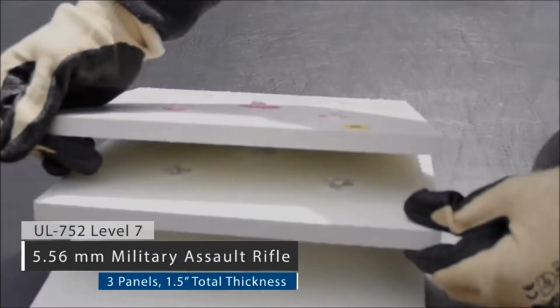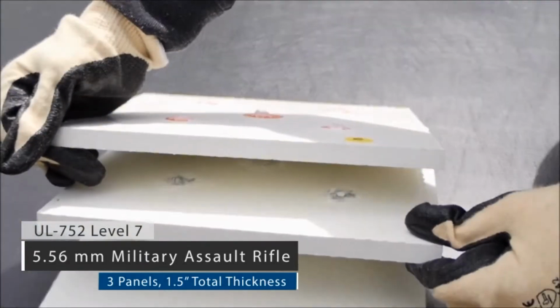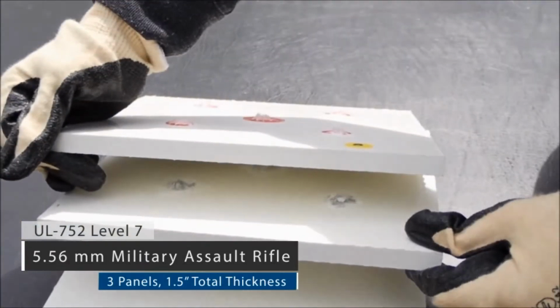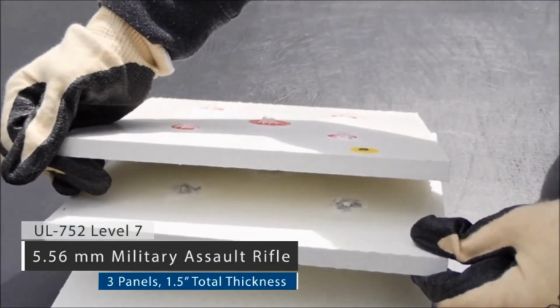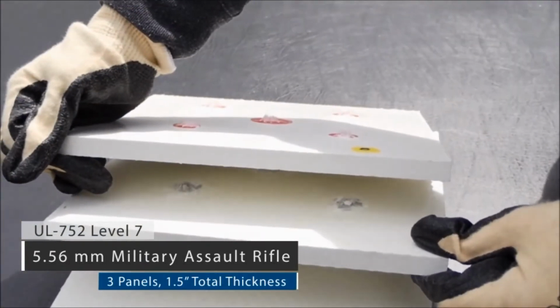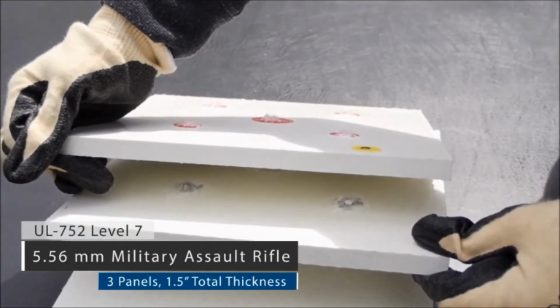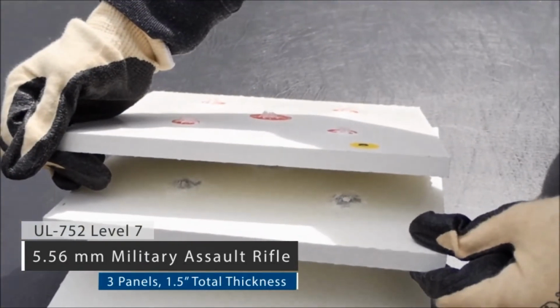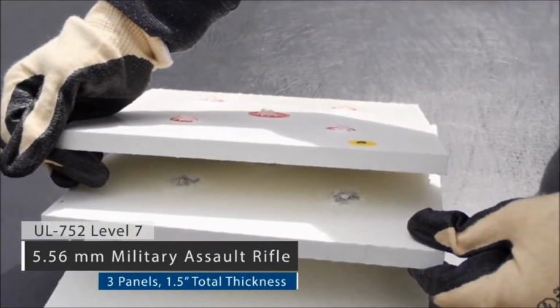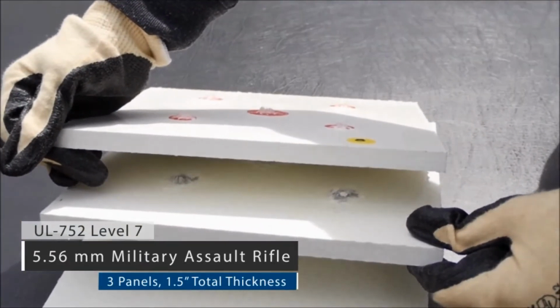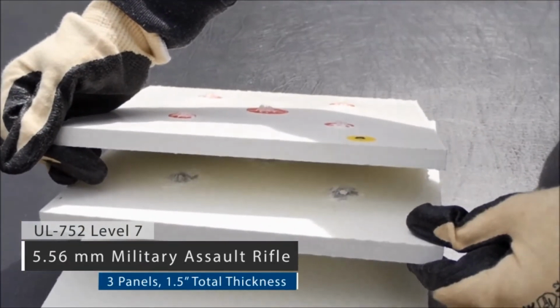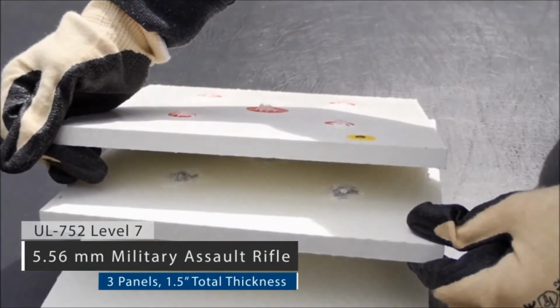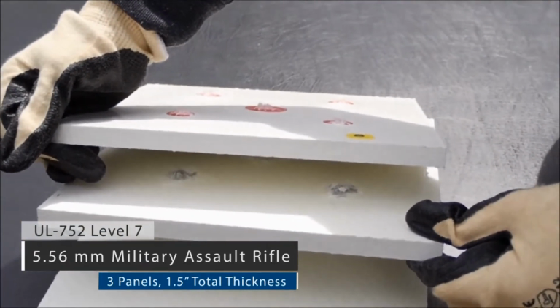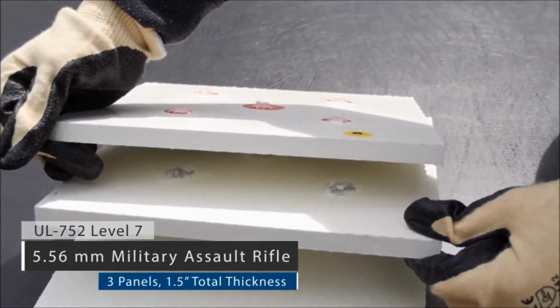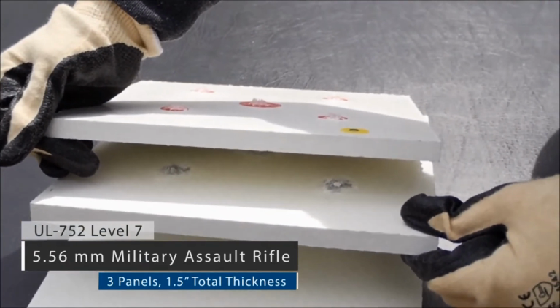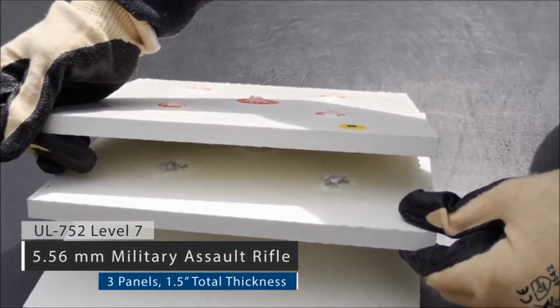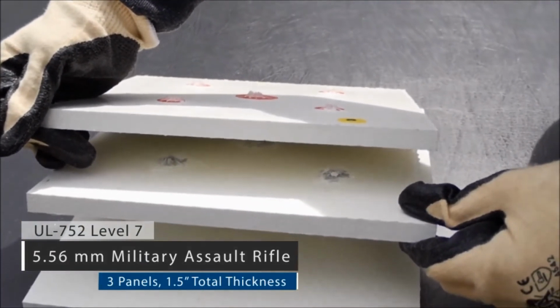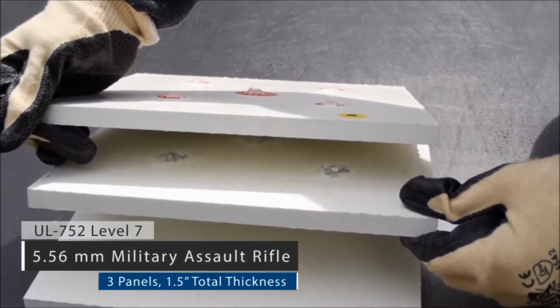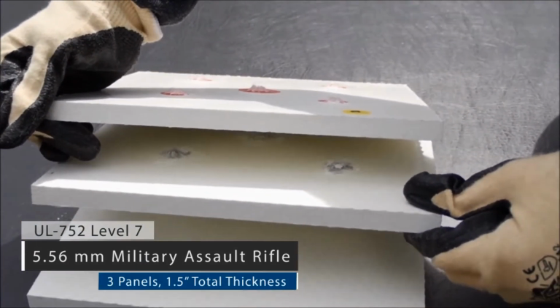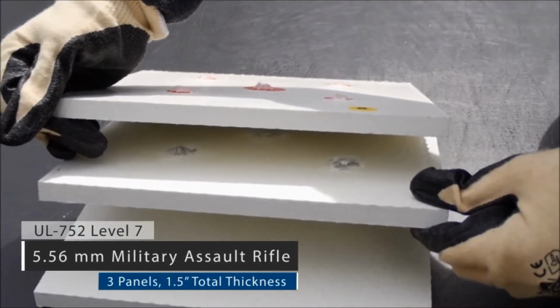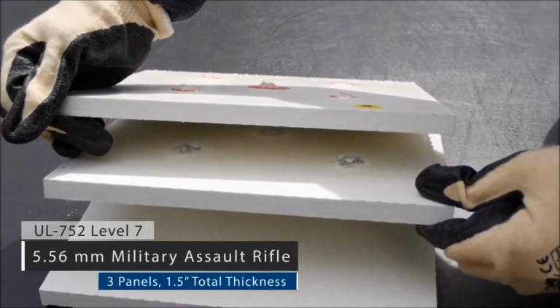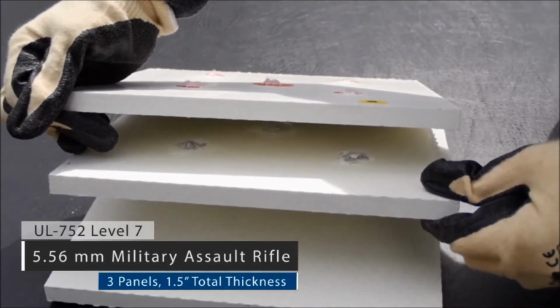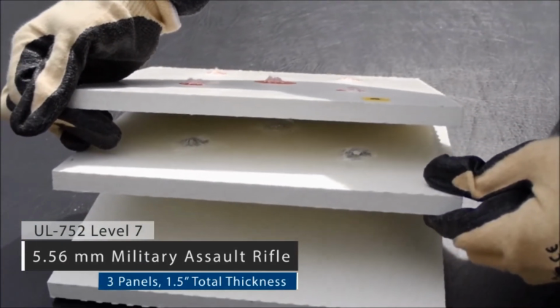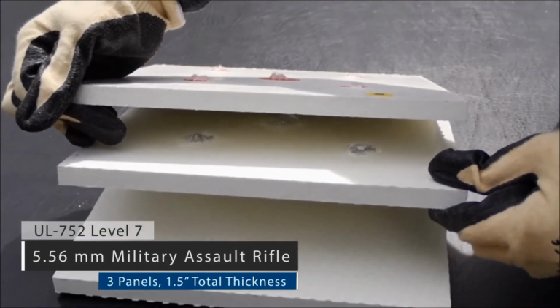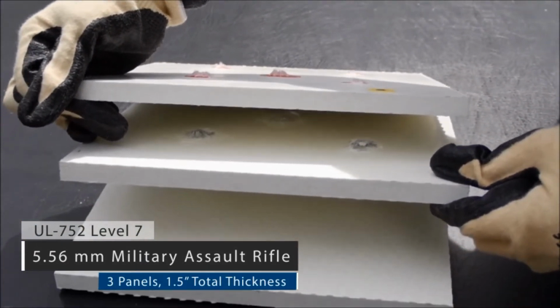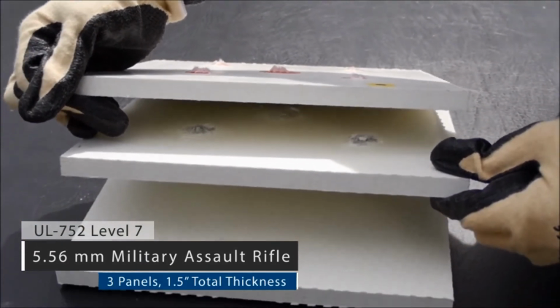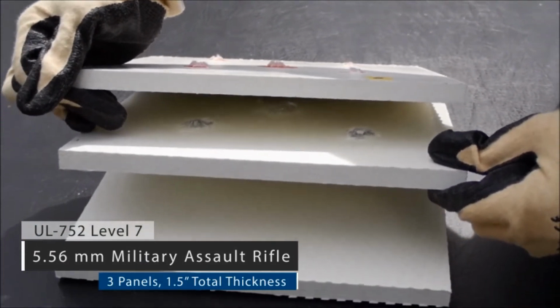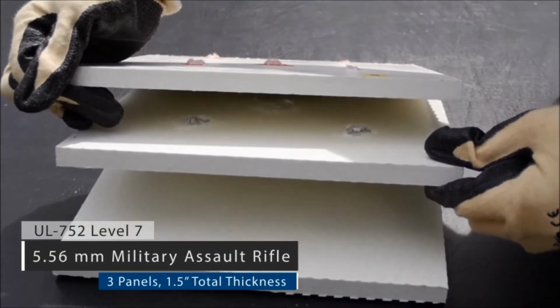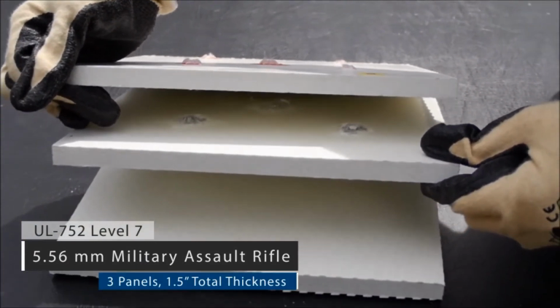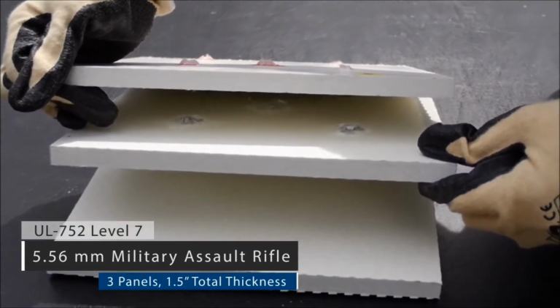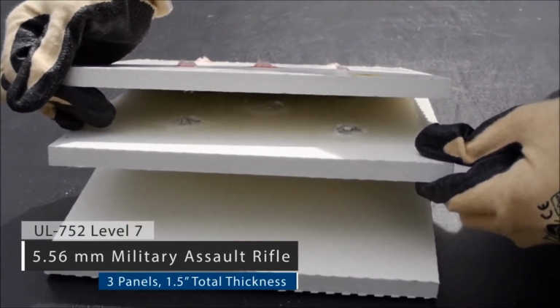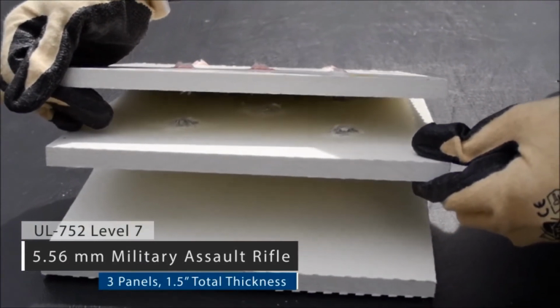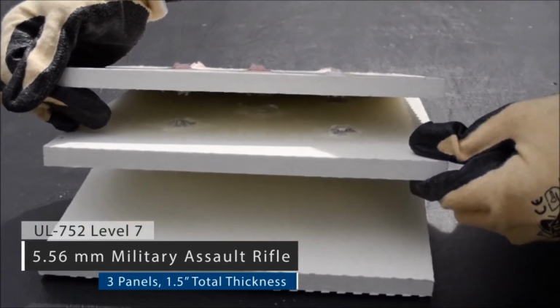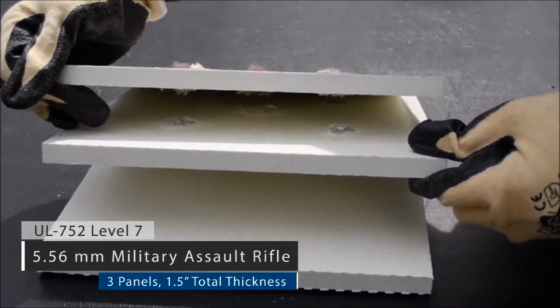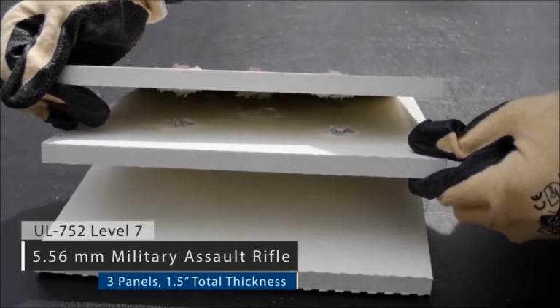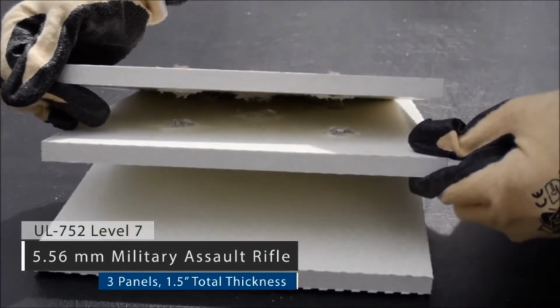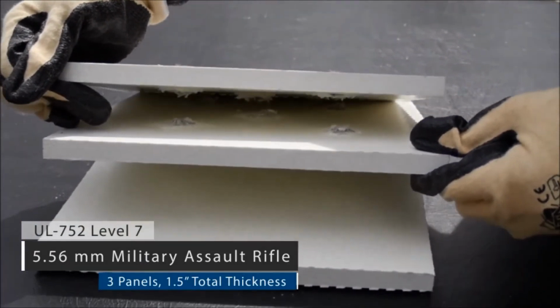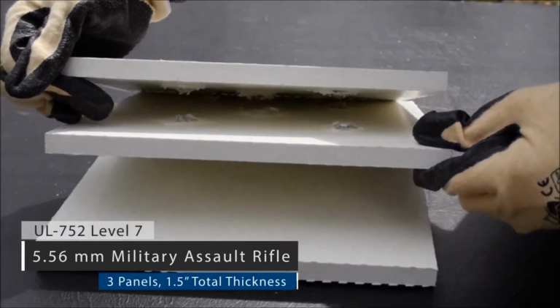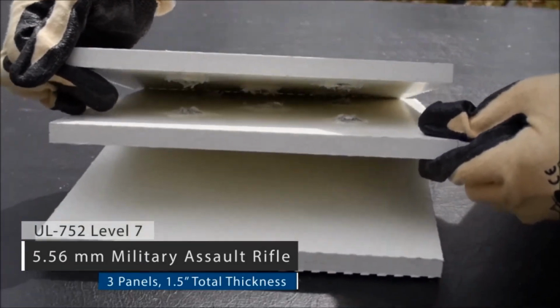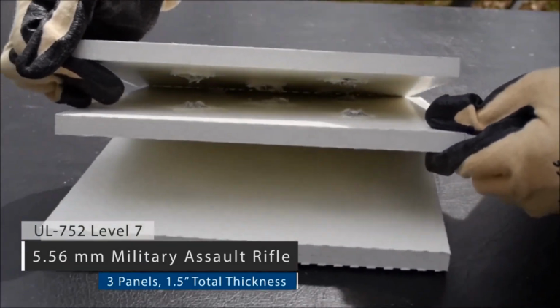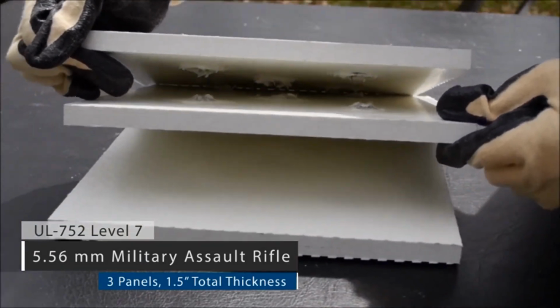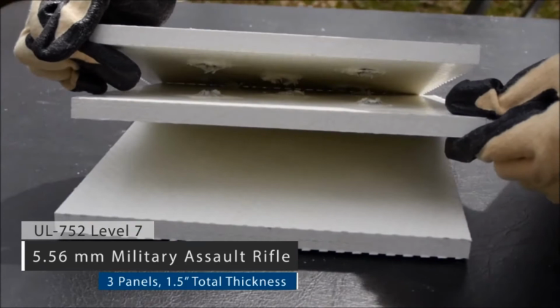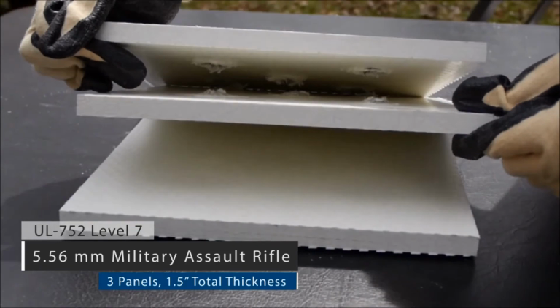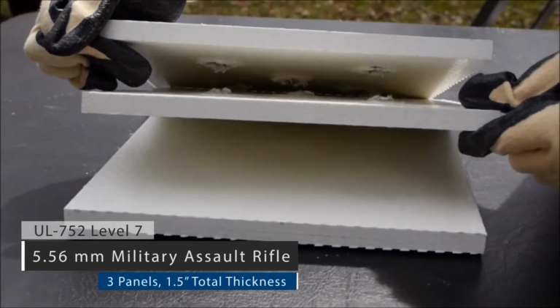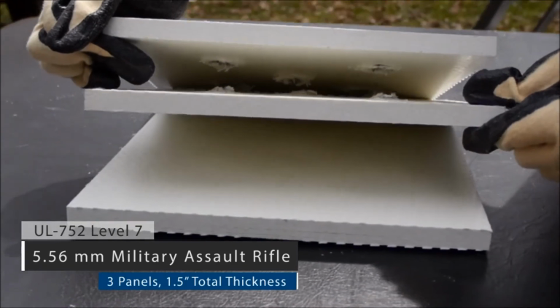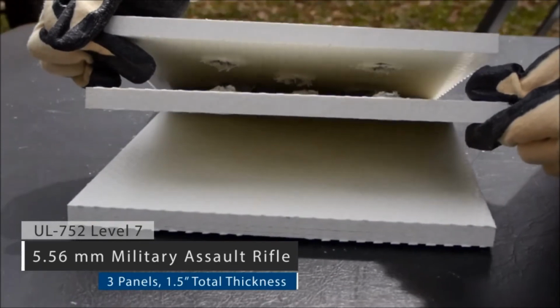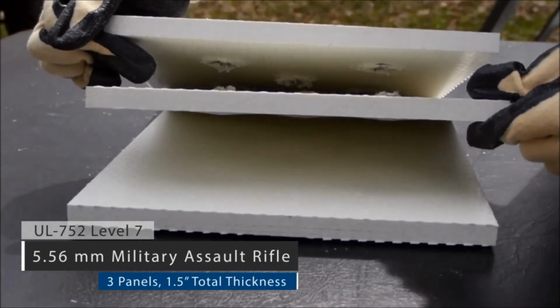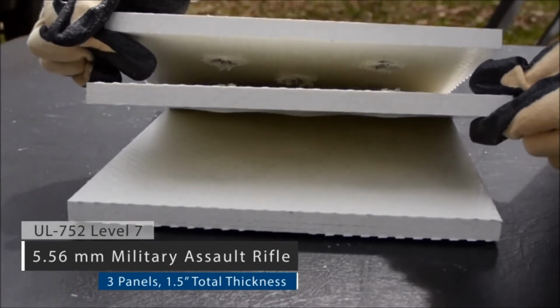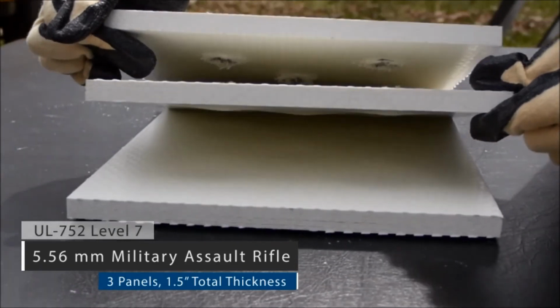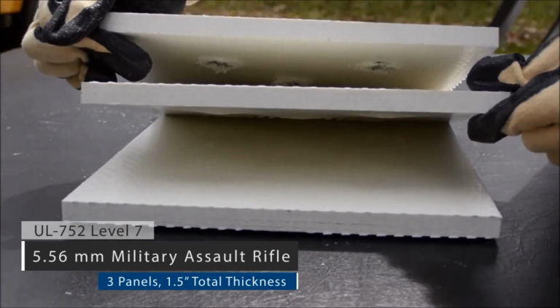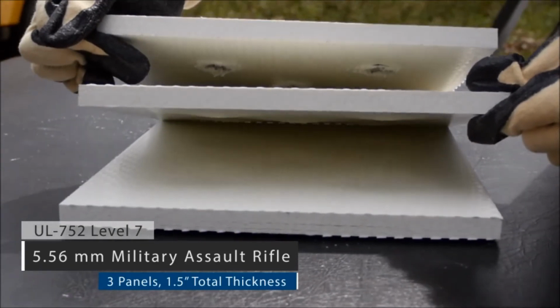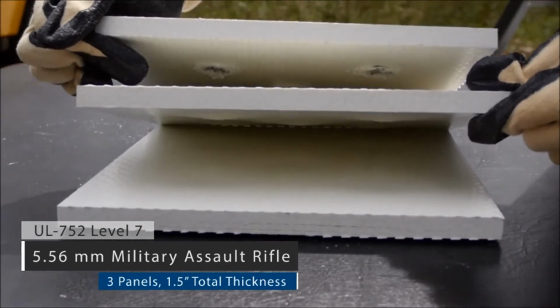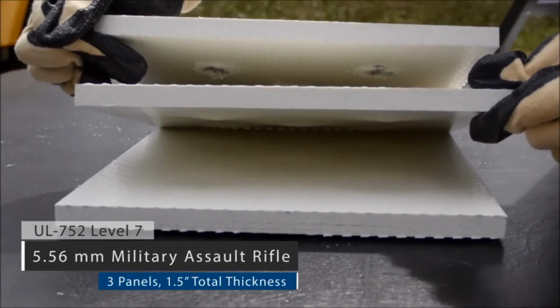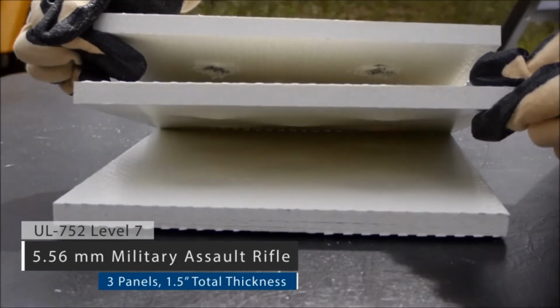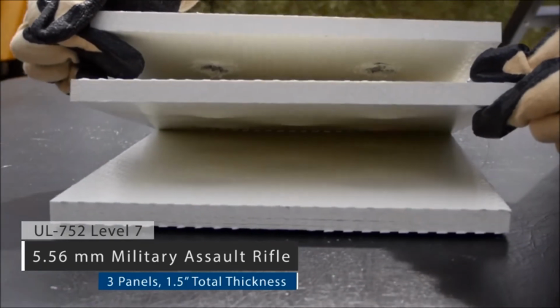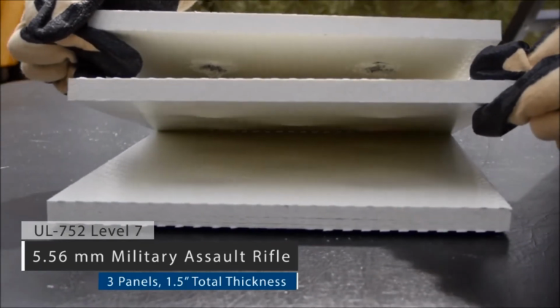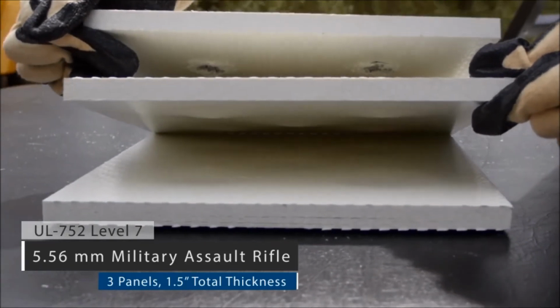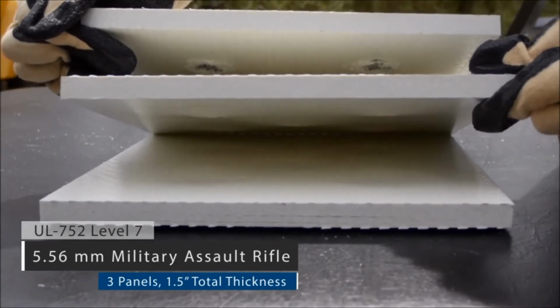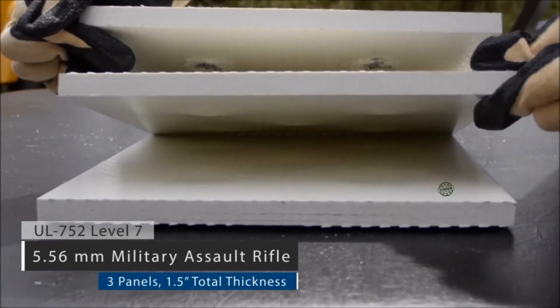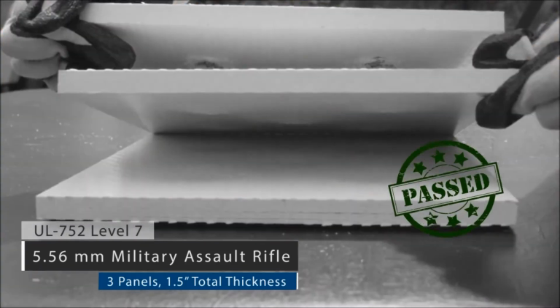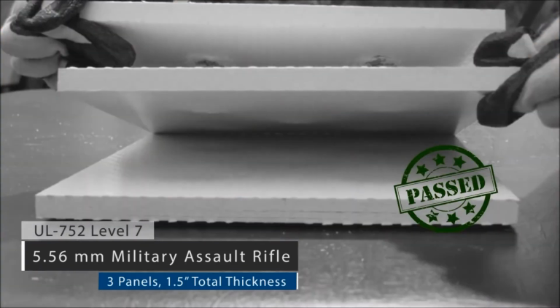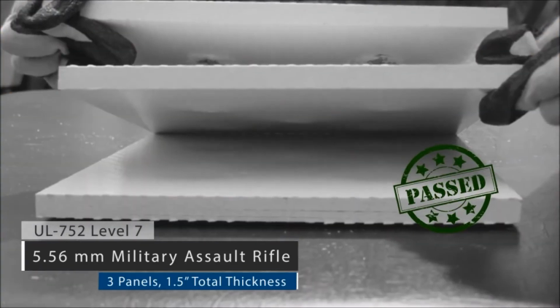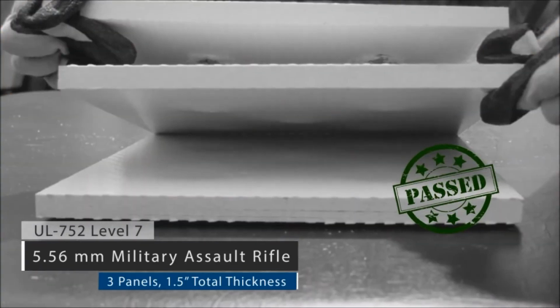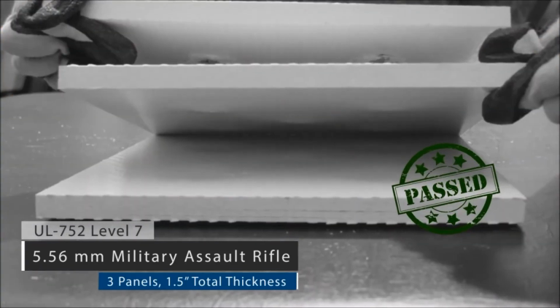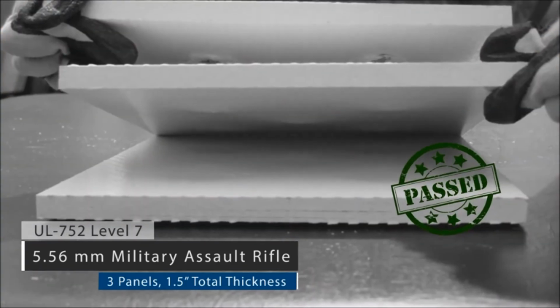Note that as the panel delaminates to absorb the impact energy, it also captures the bullet, avoiding dangerous risk from ricochet.